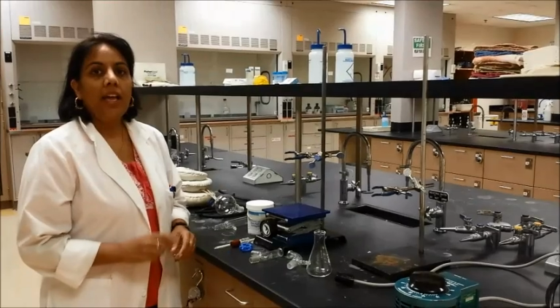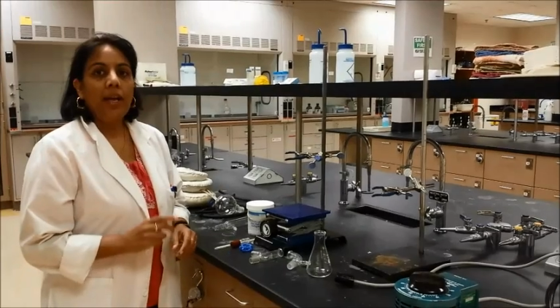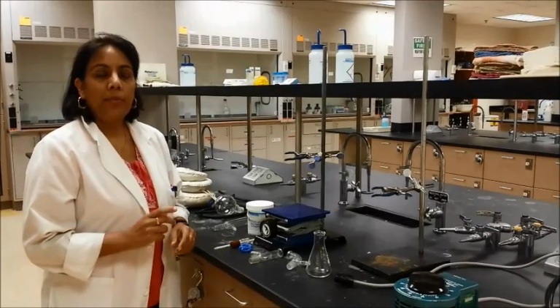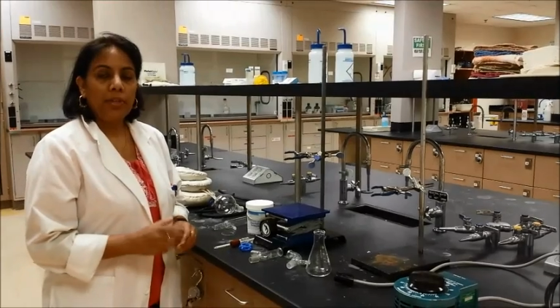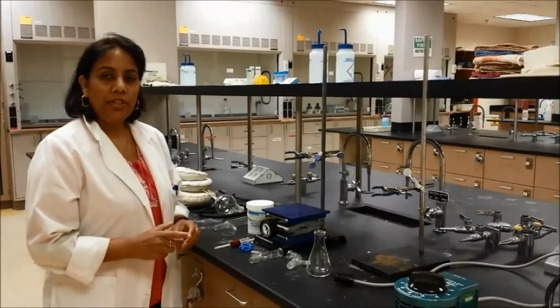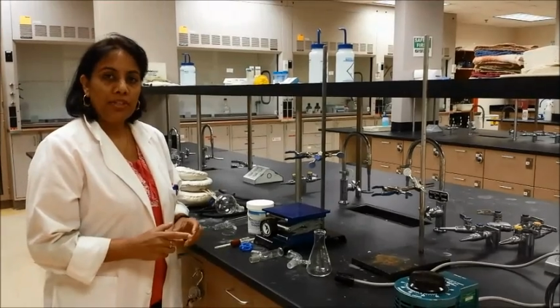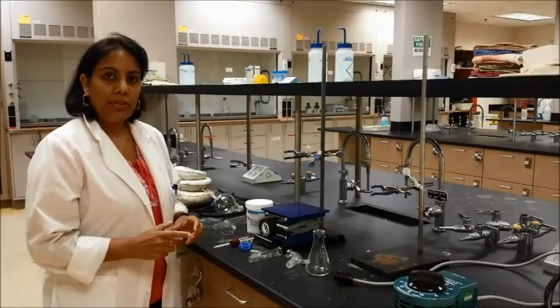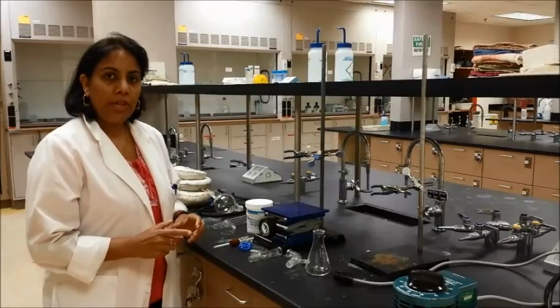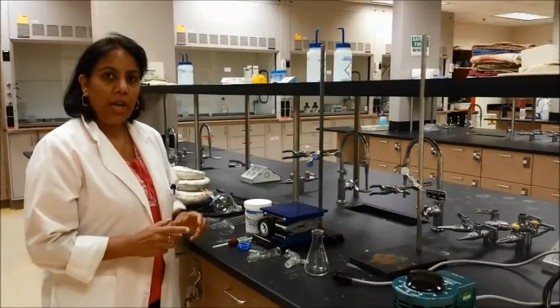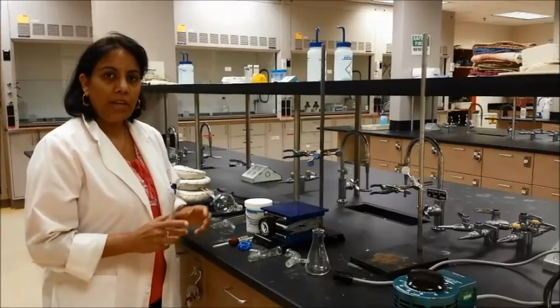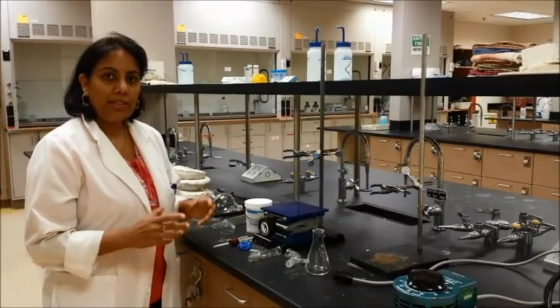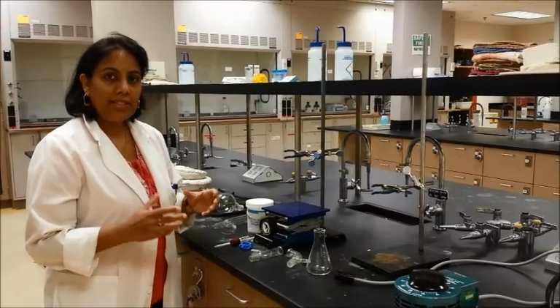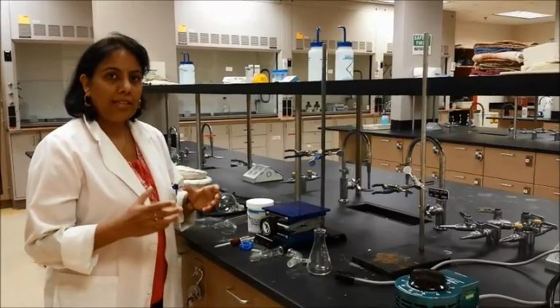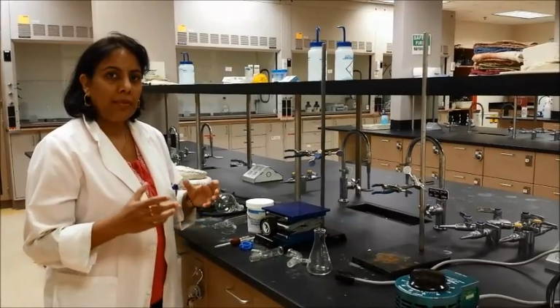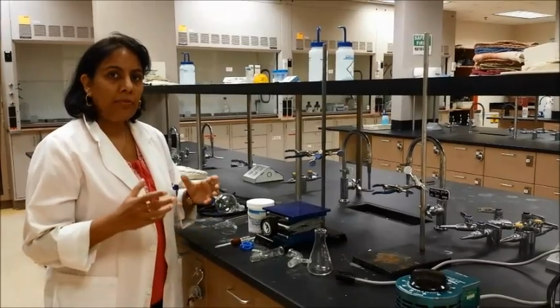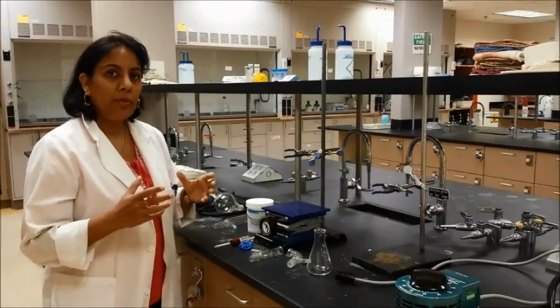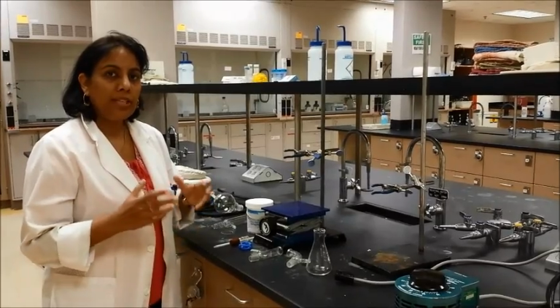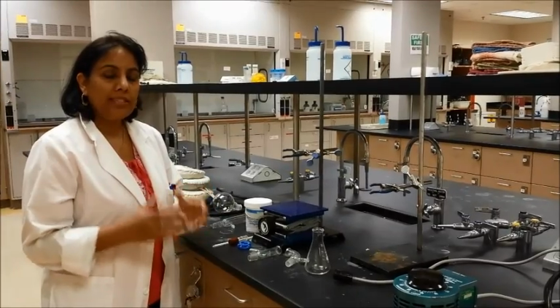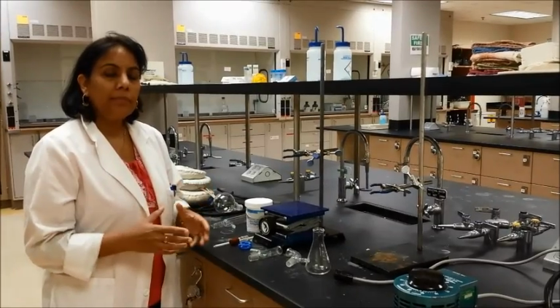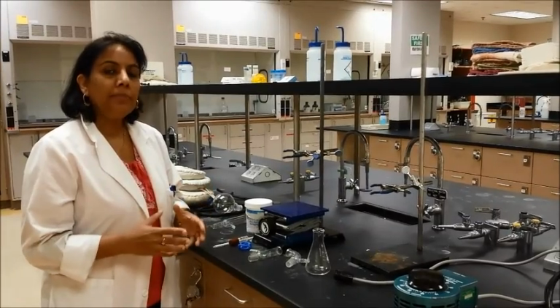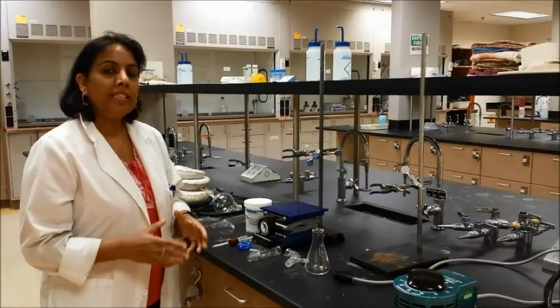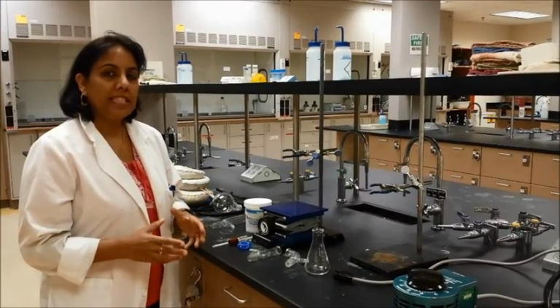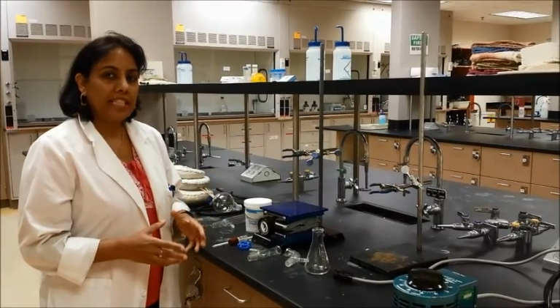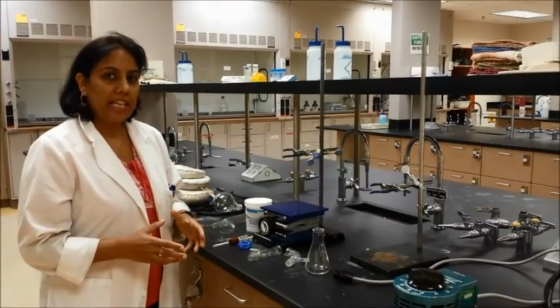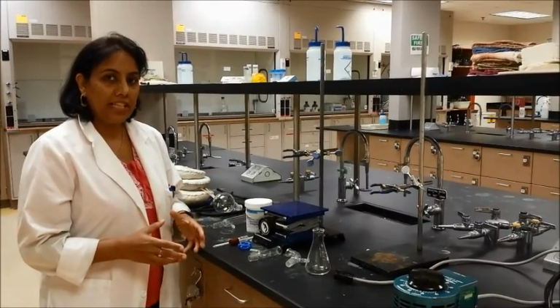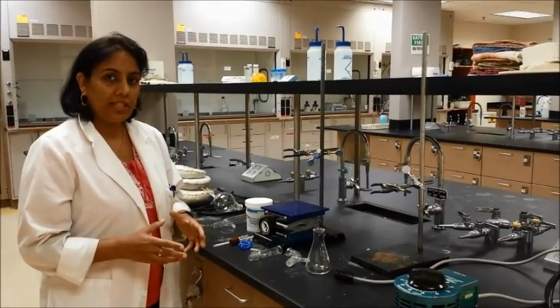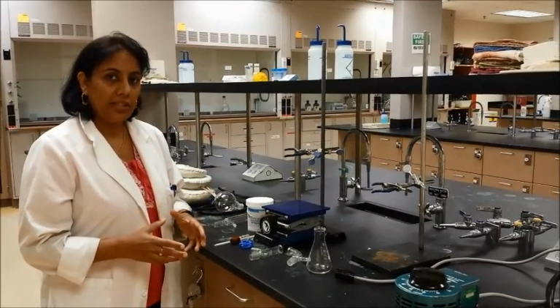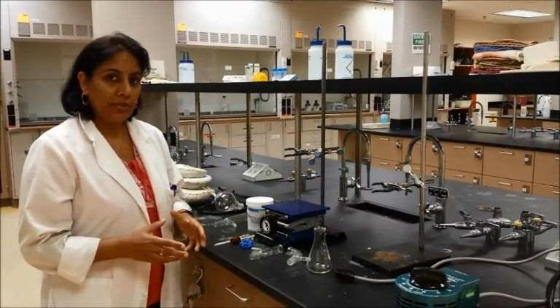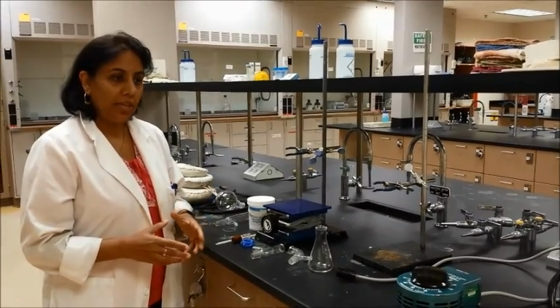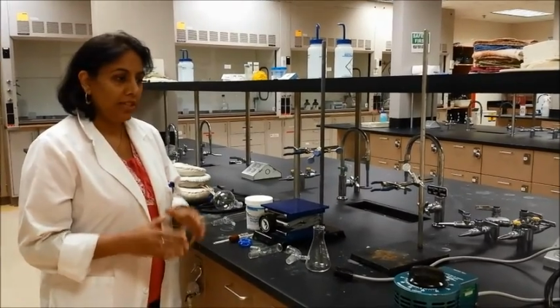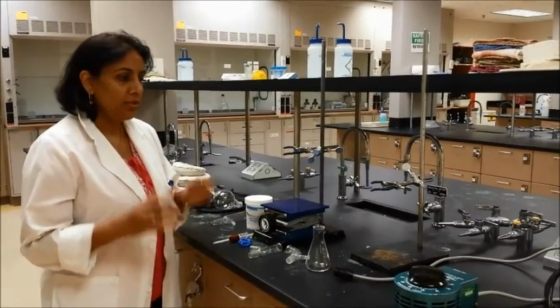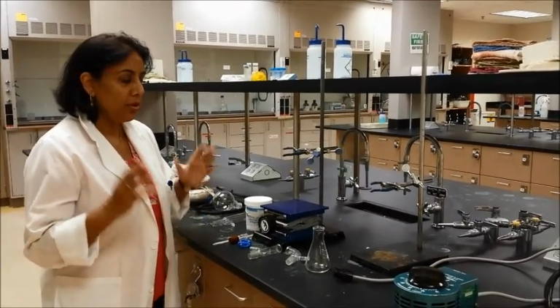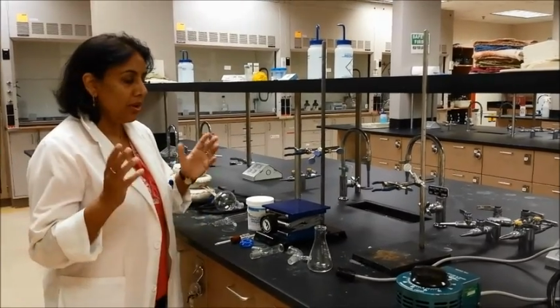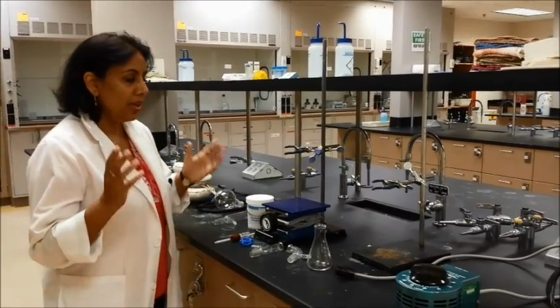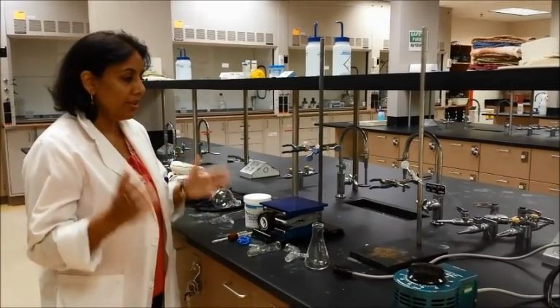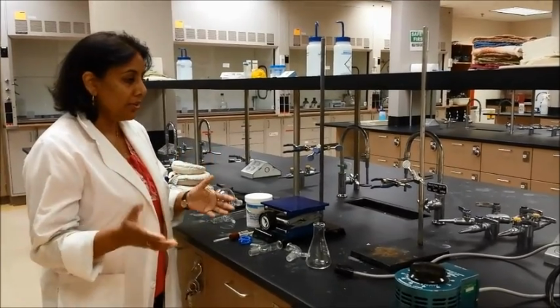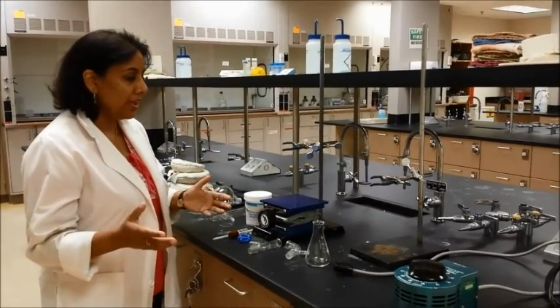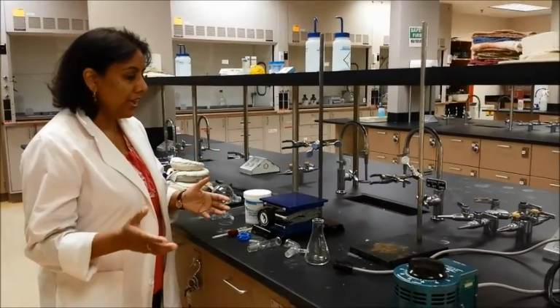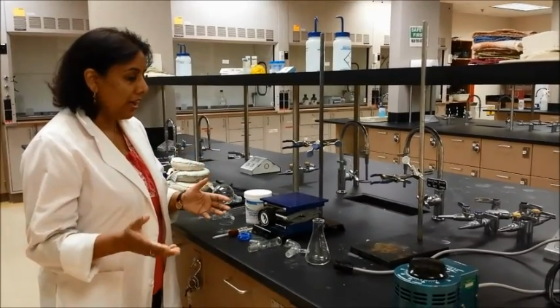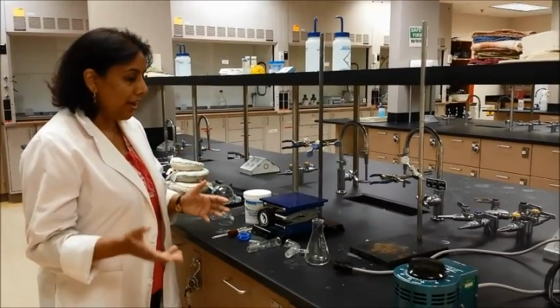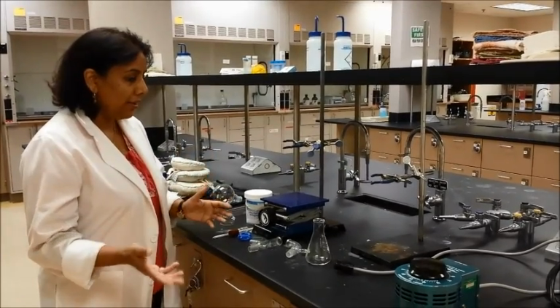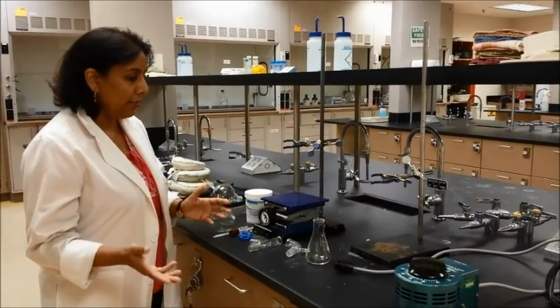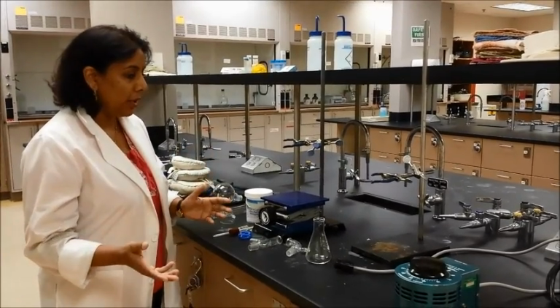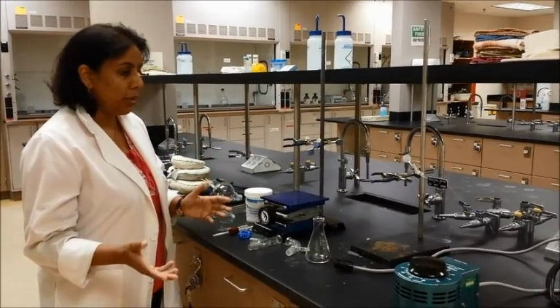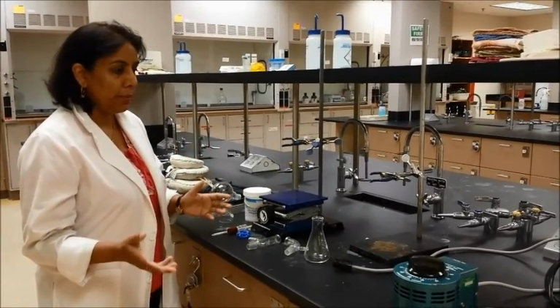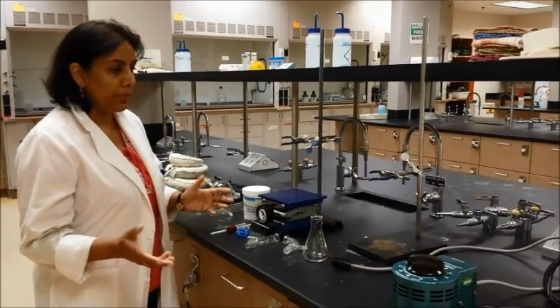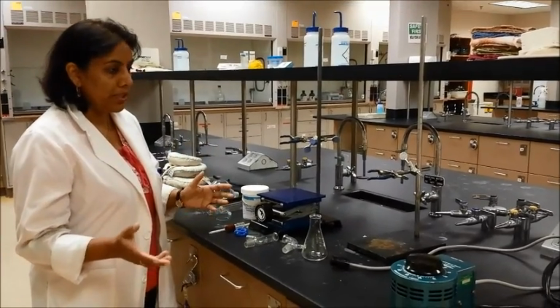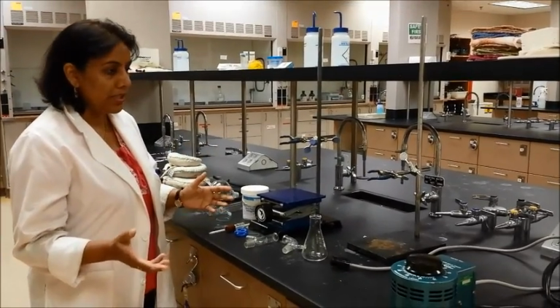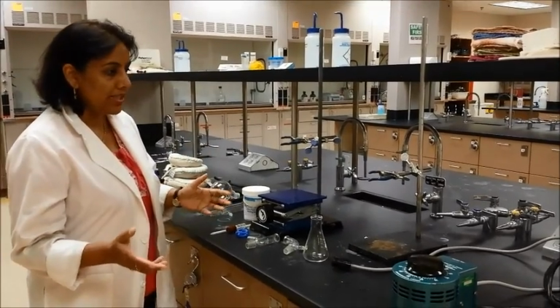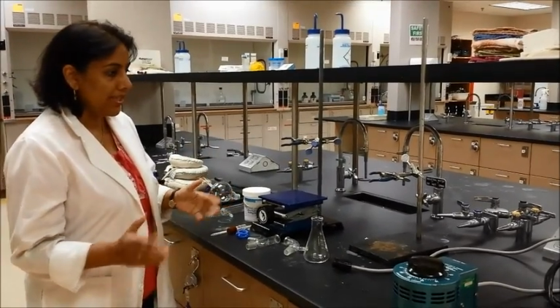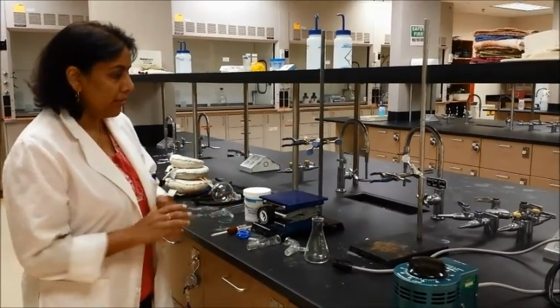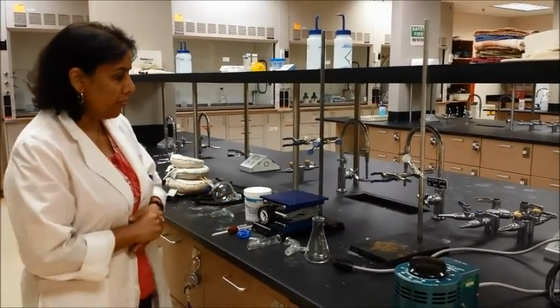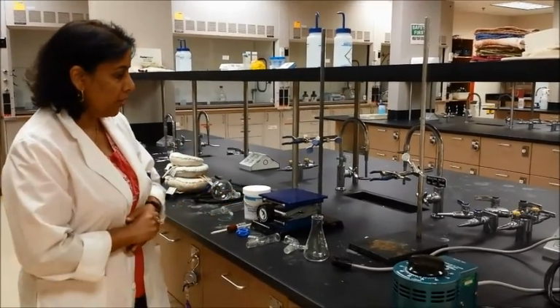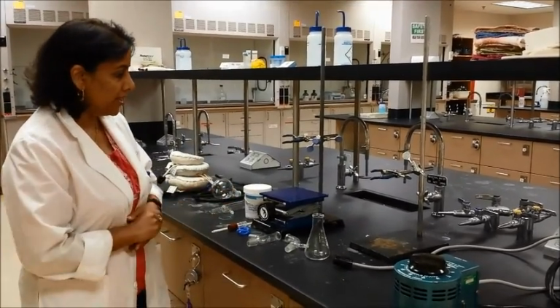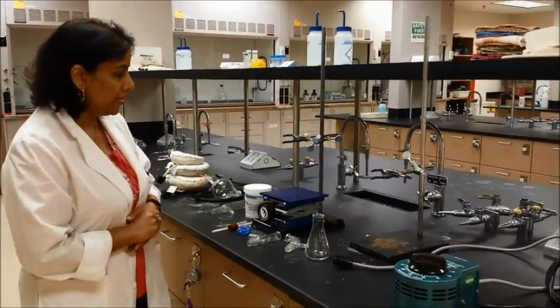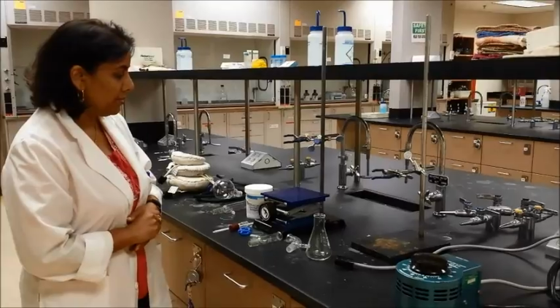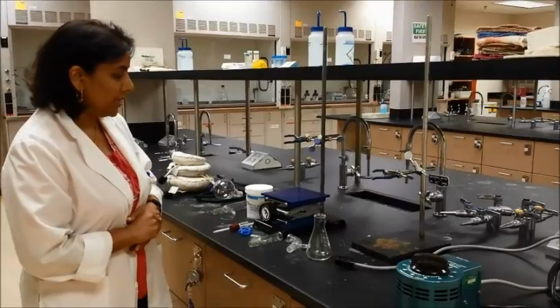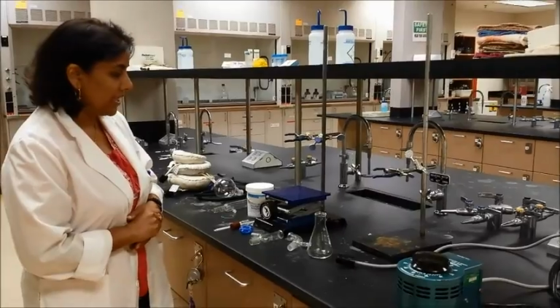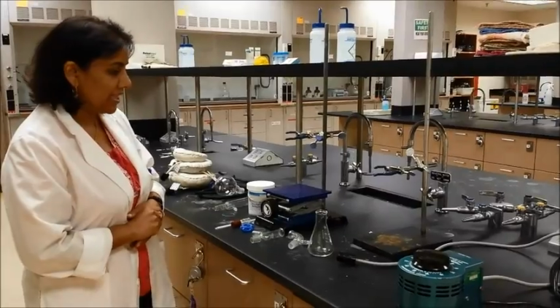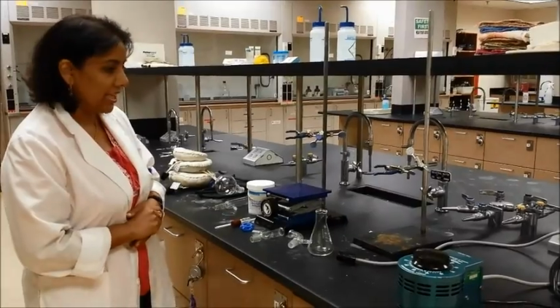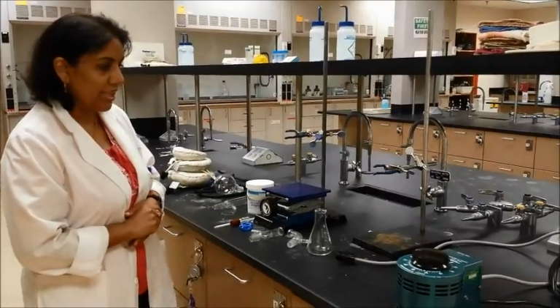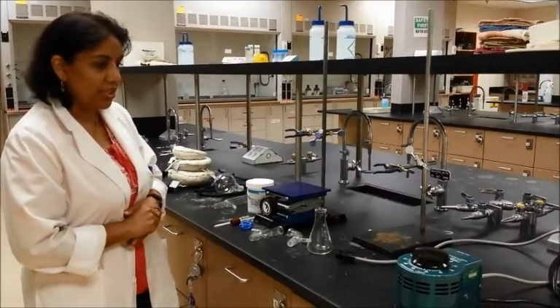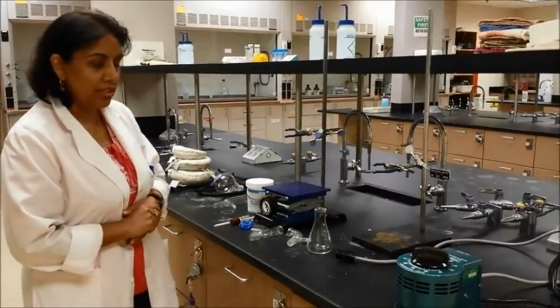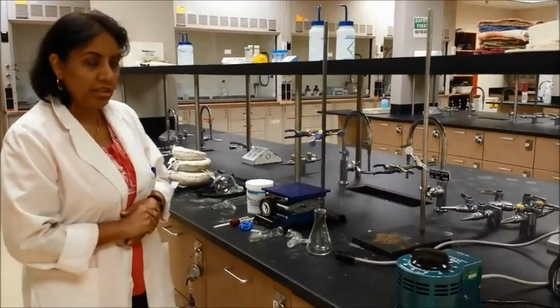I'm going to show you how to set up for a simple distillation. You need a lot of equipment to set up for a simple distillation.